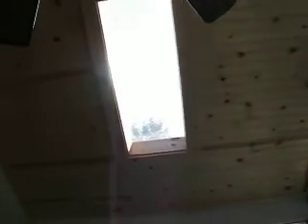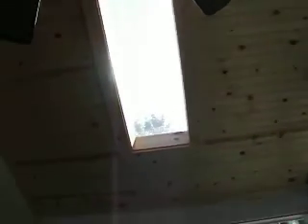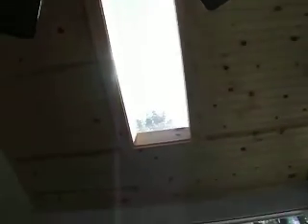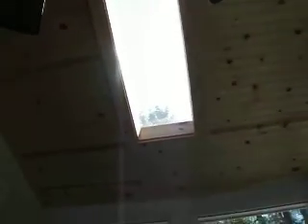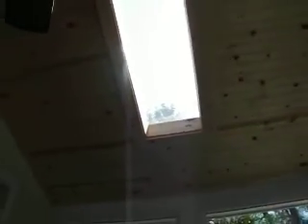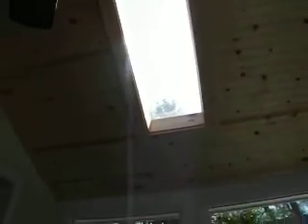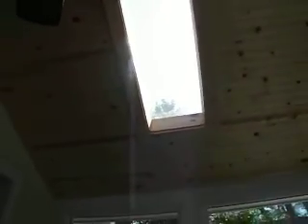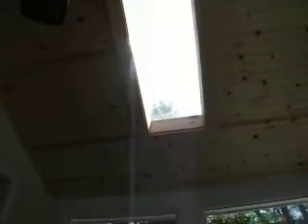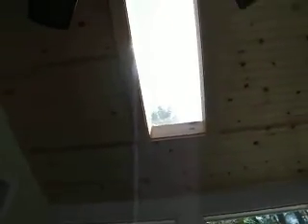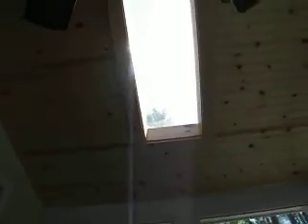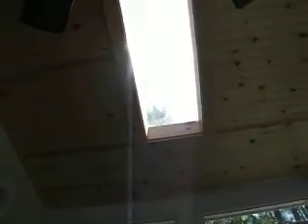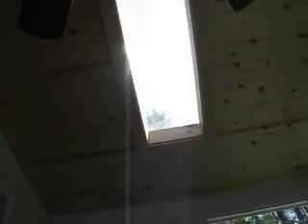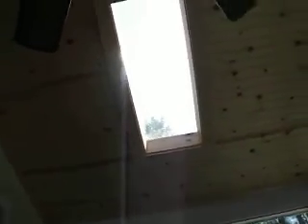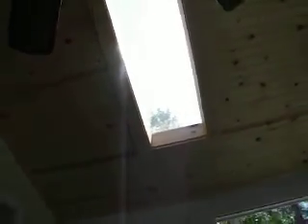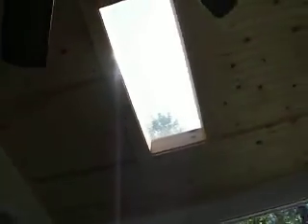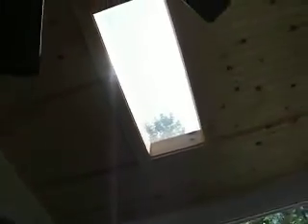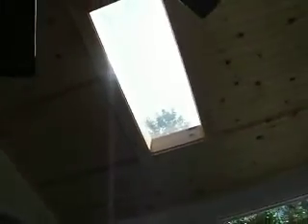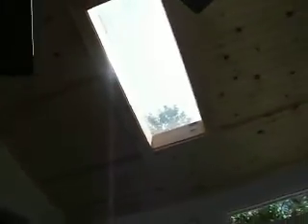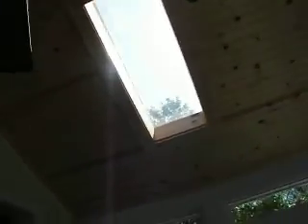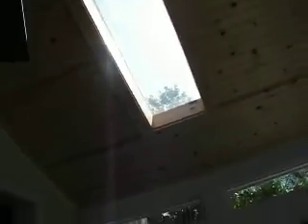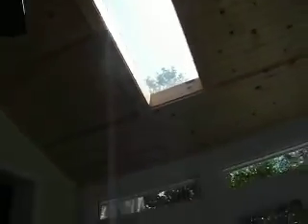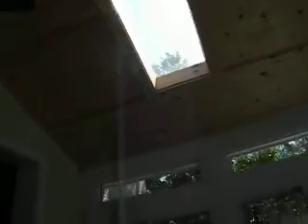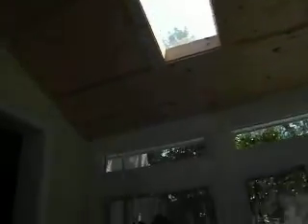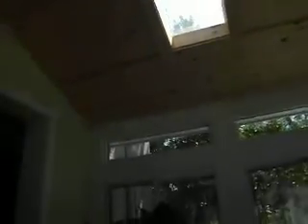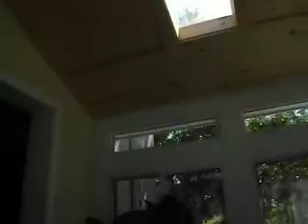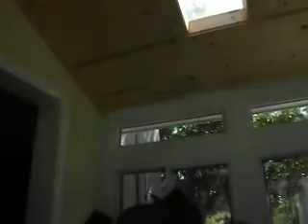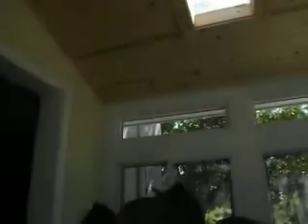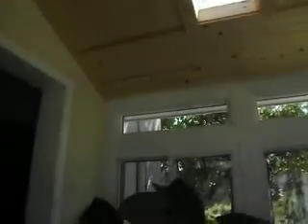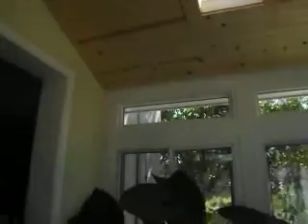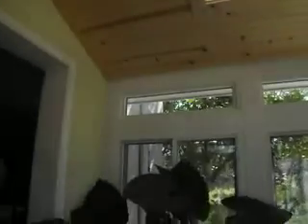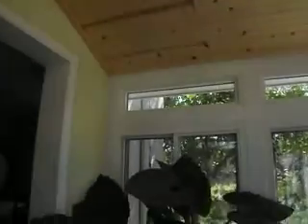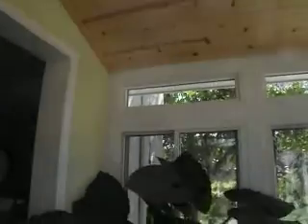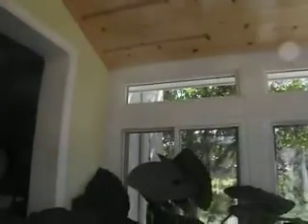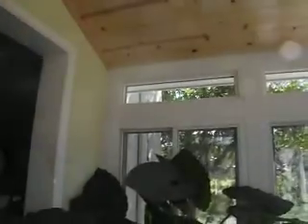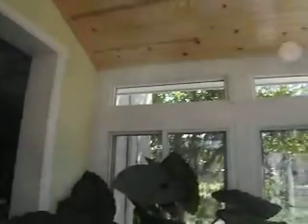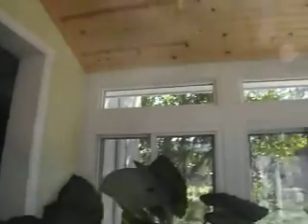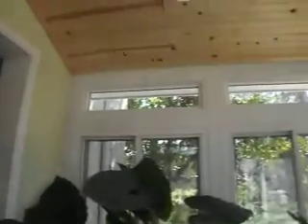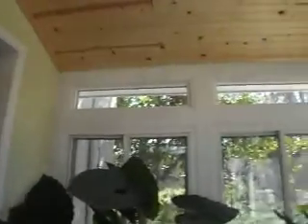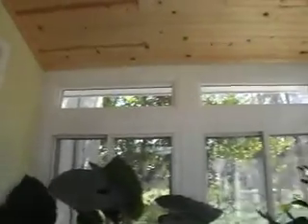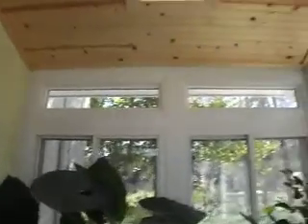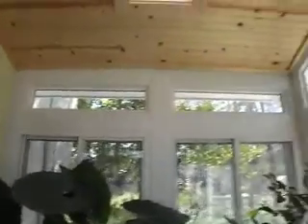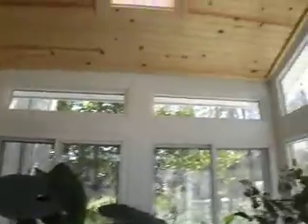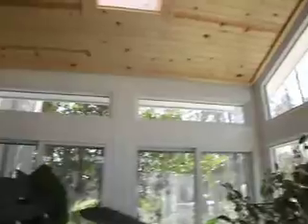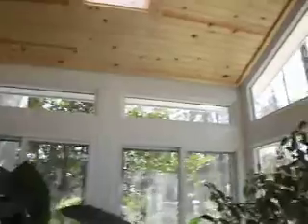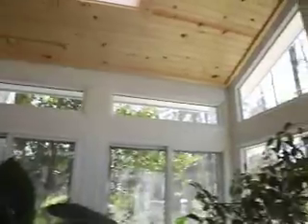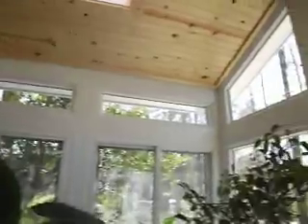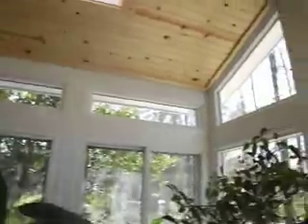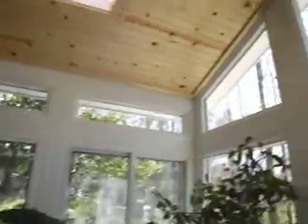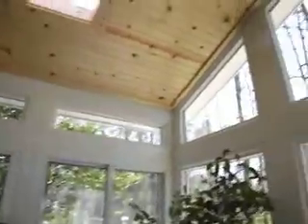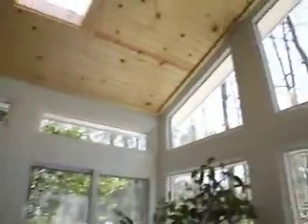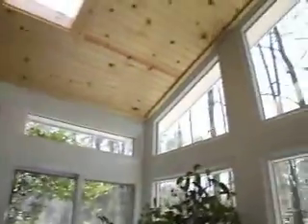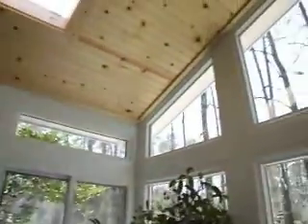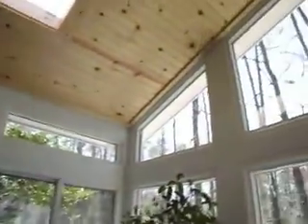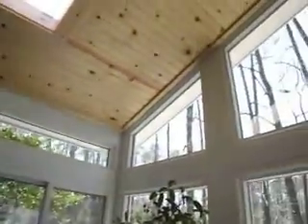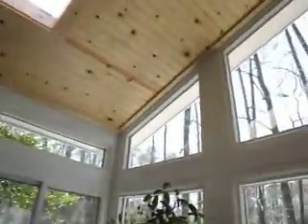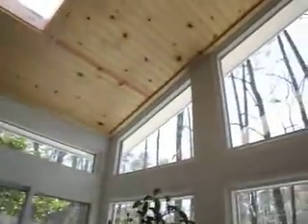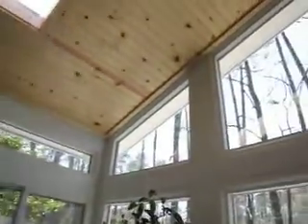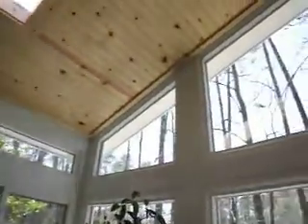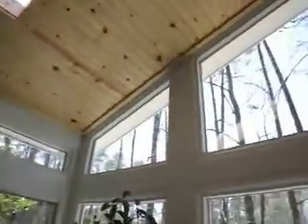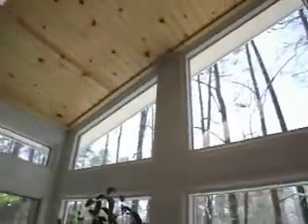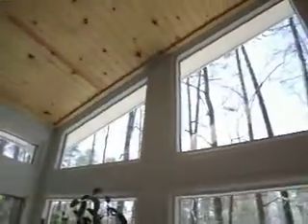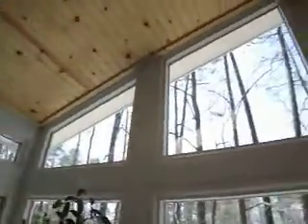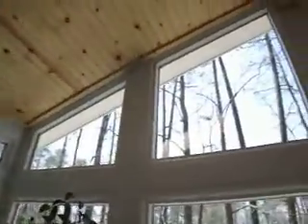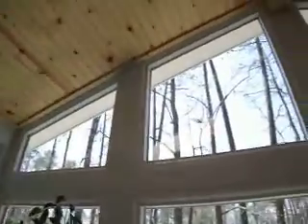Skylights look great, all trimmed out. Beautiful.